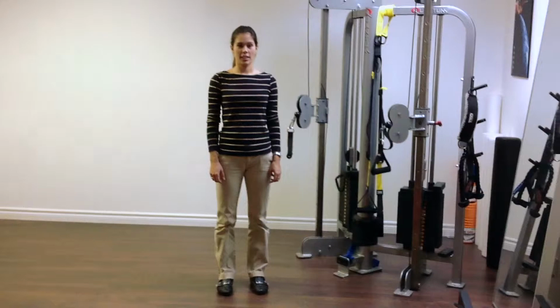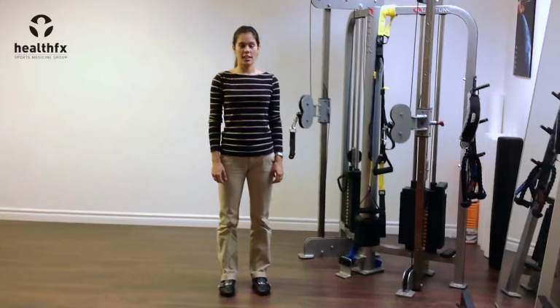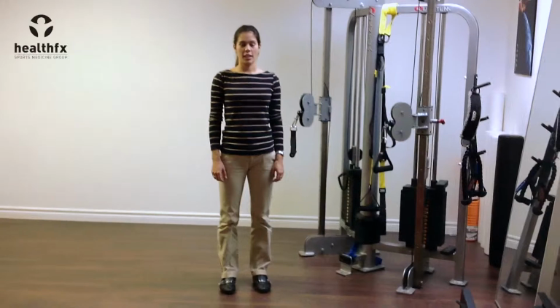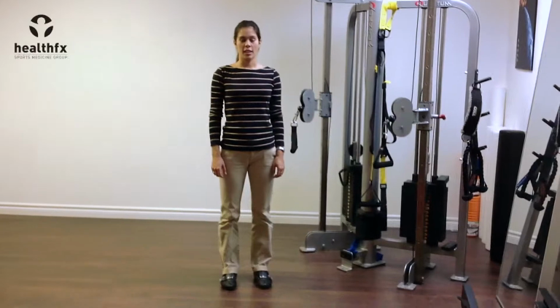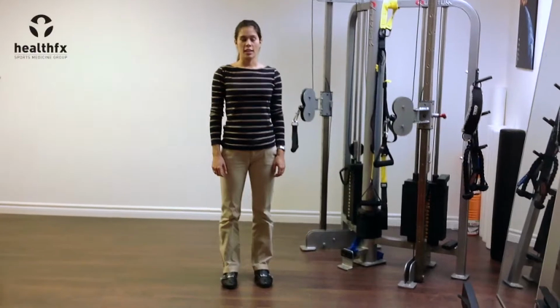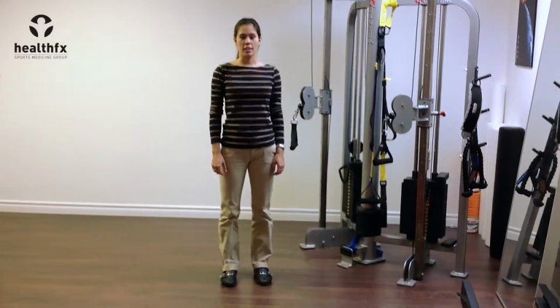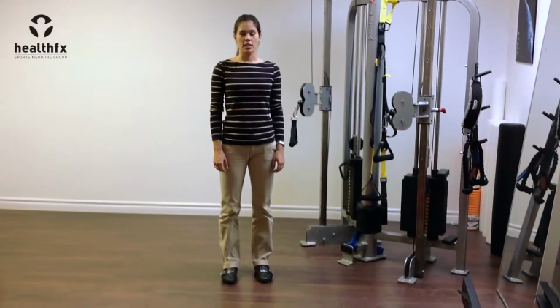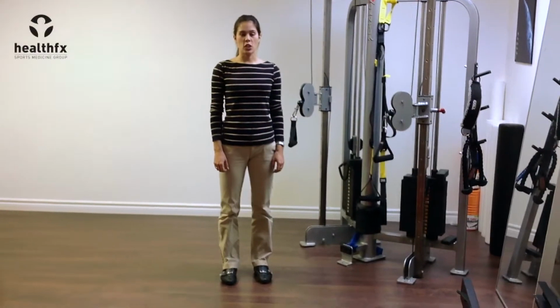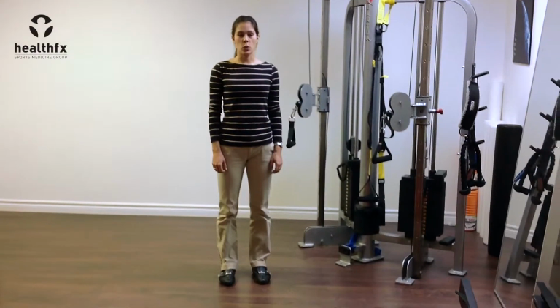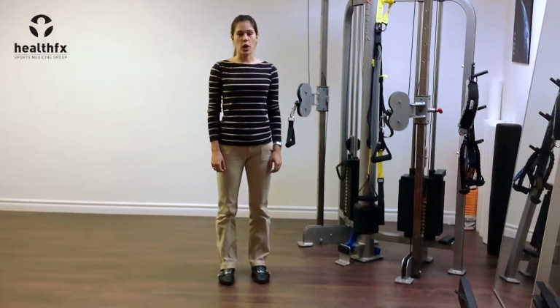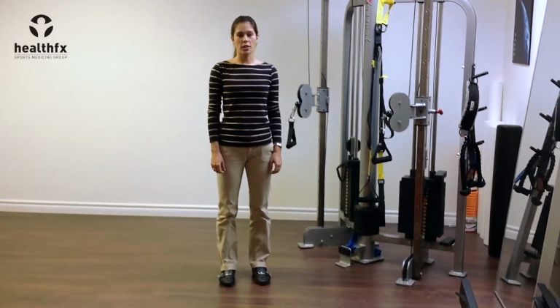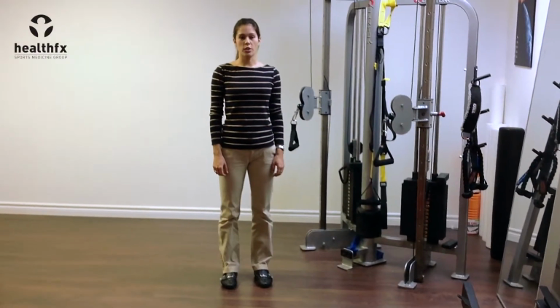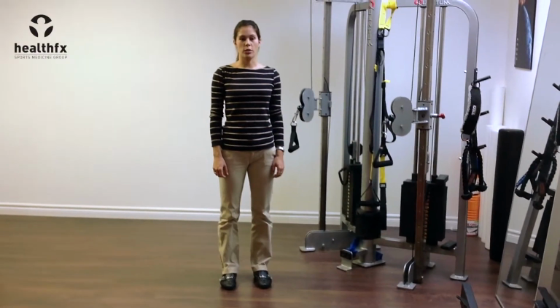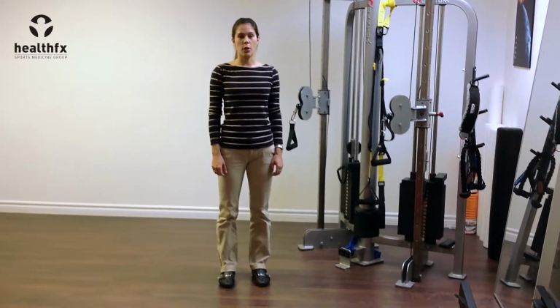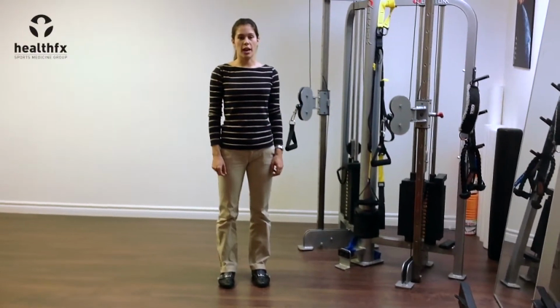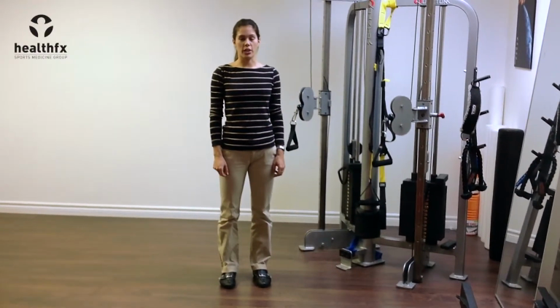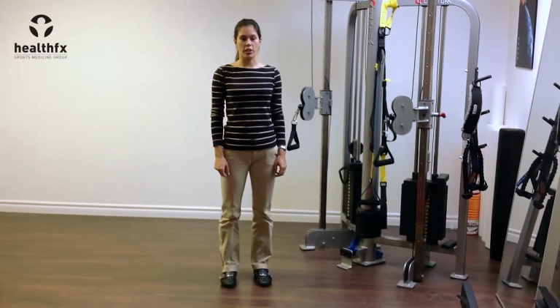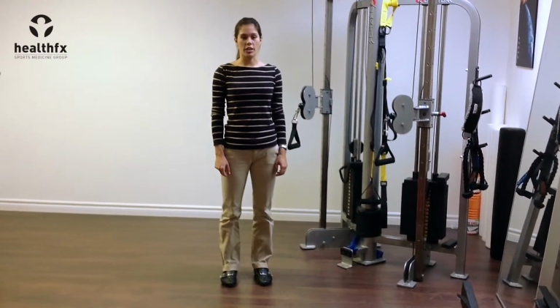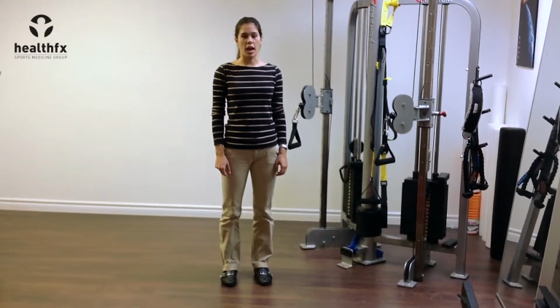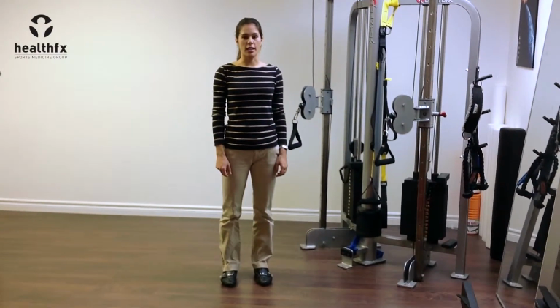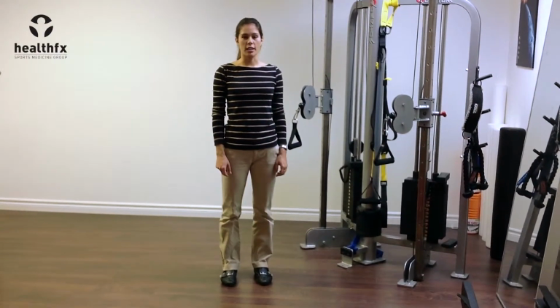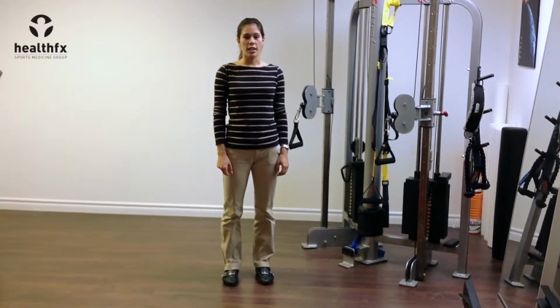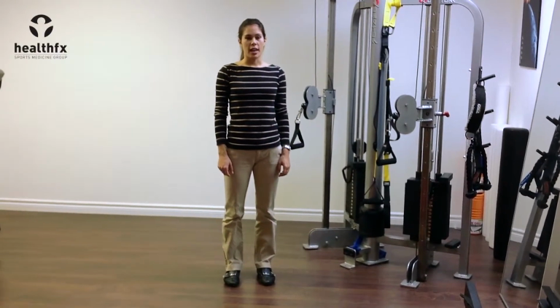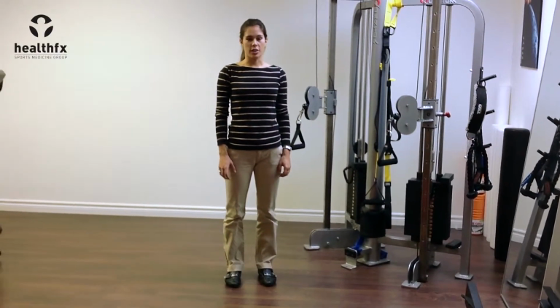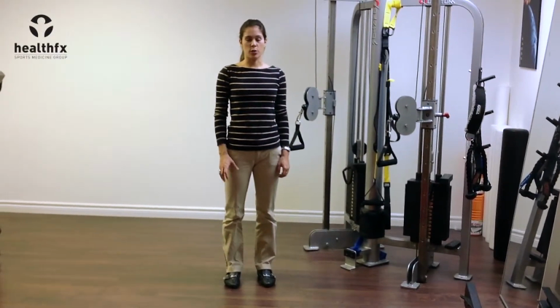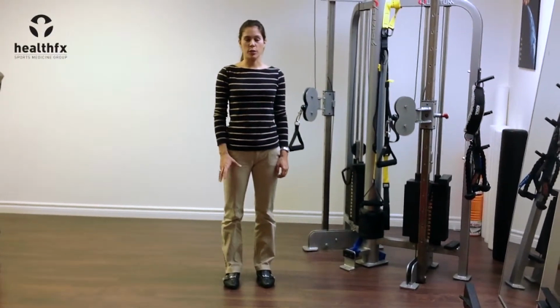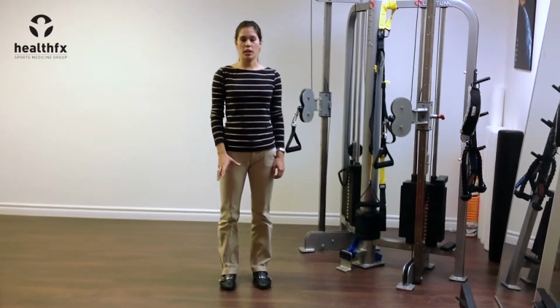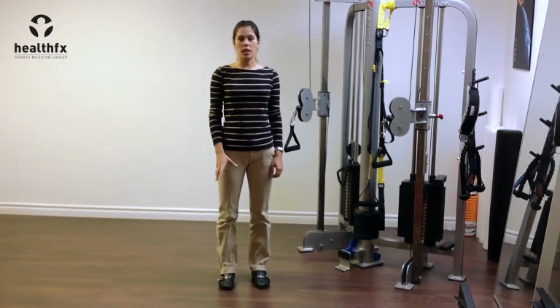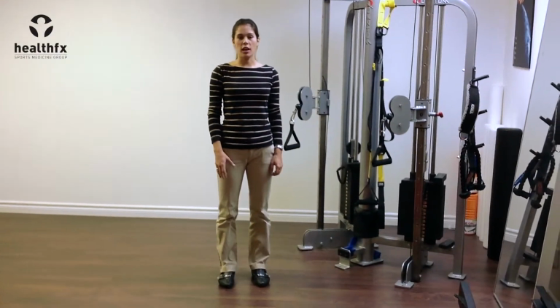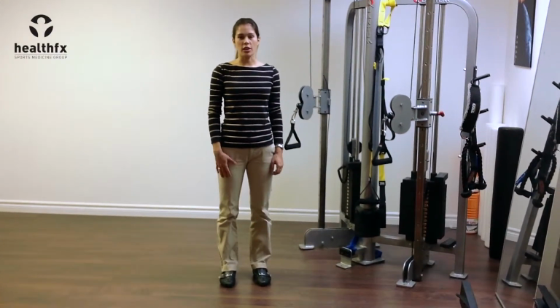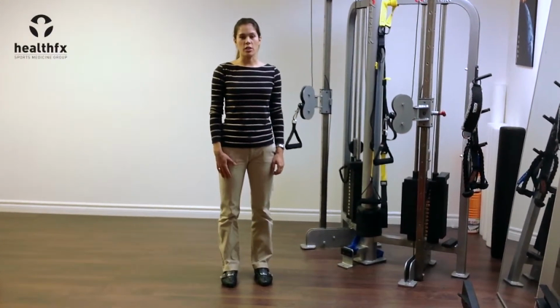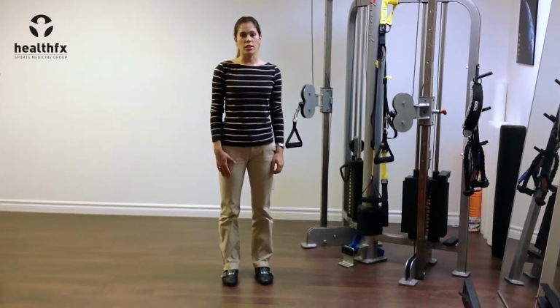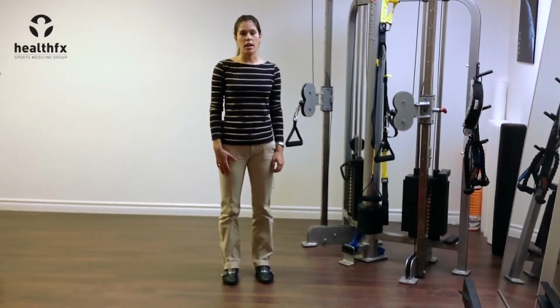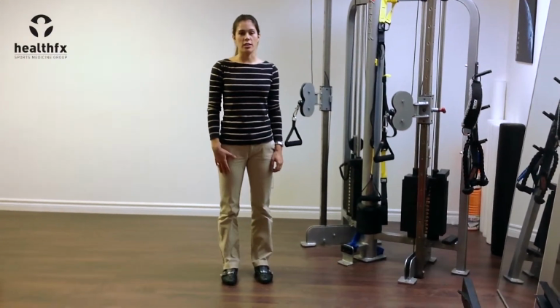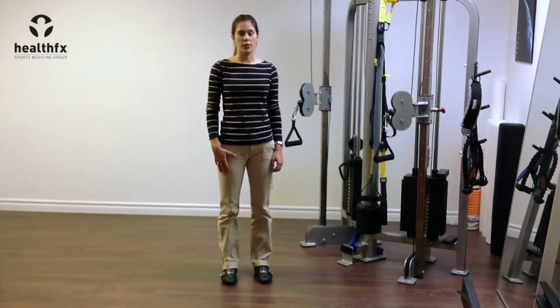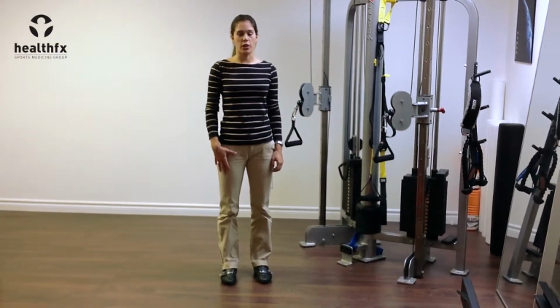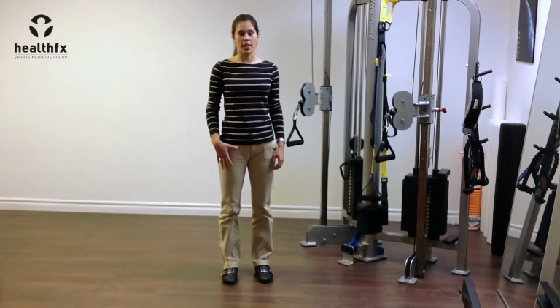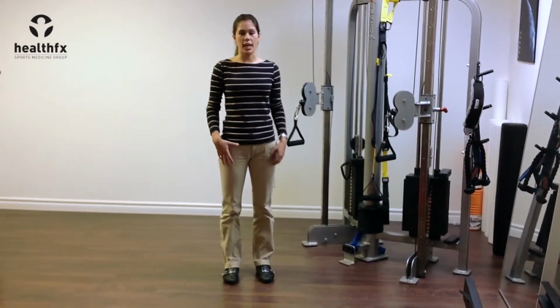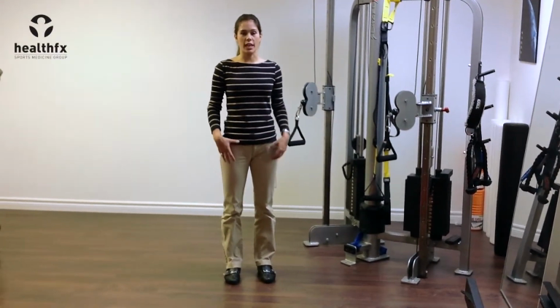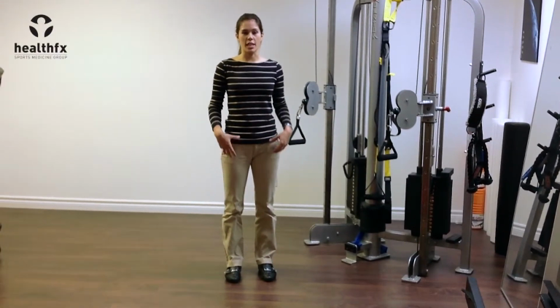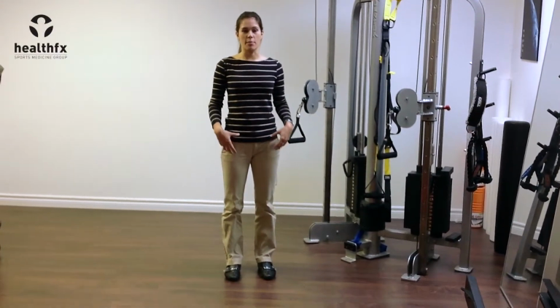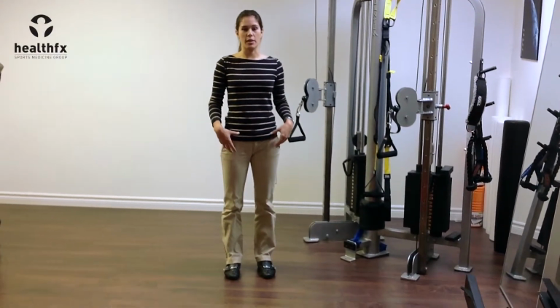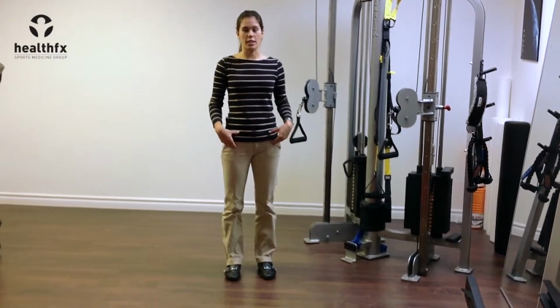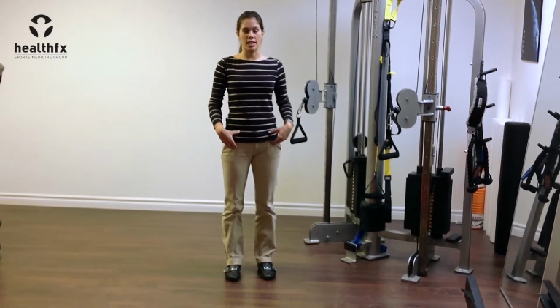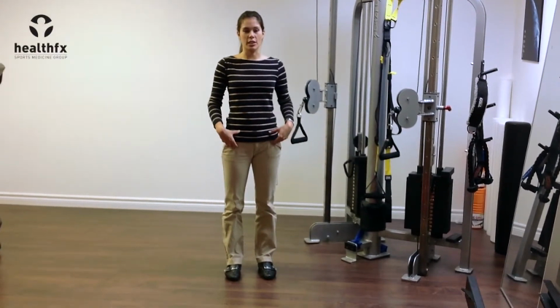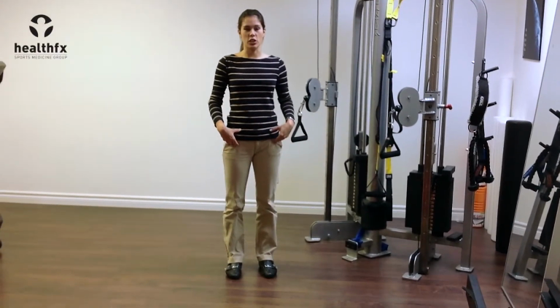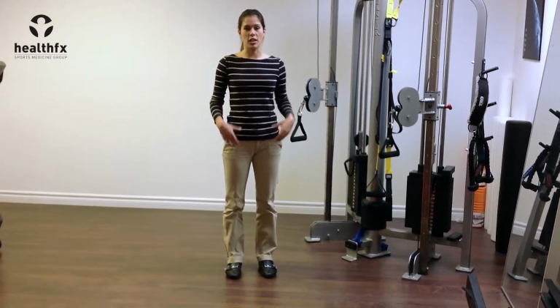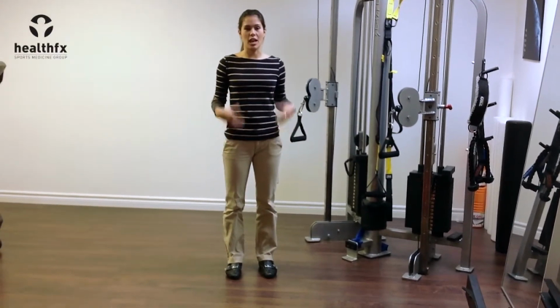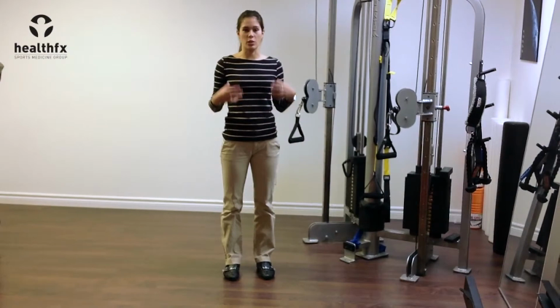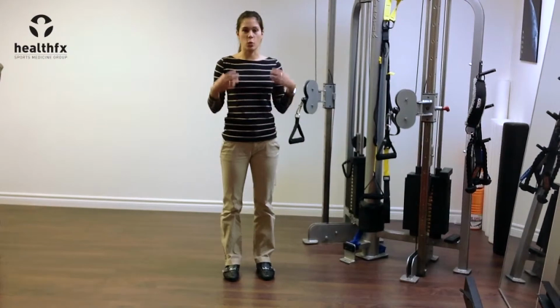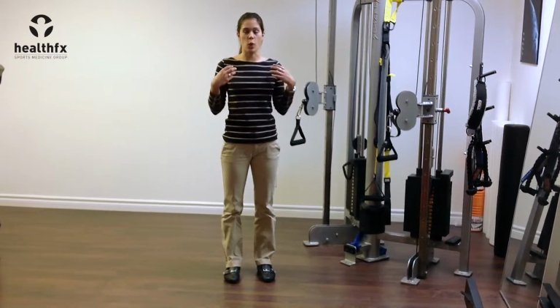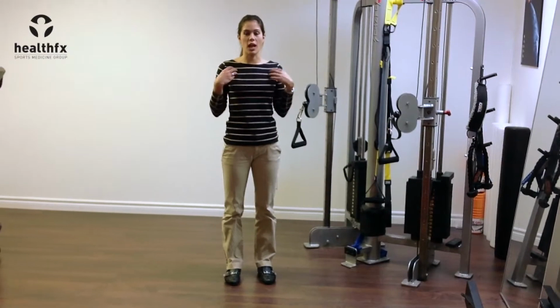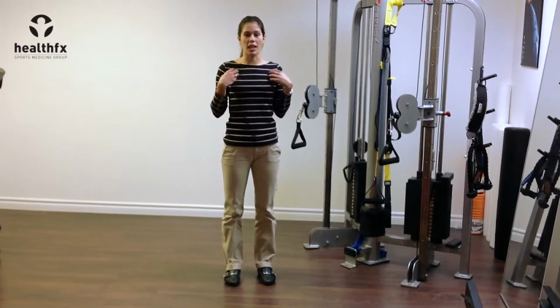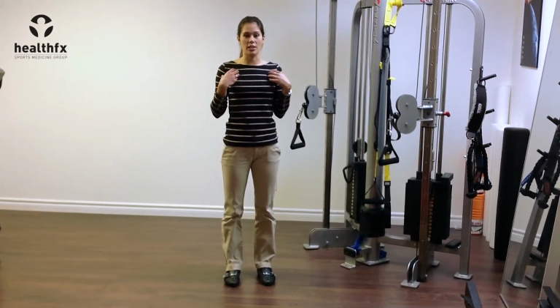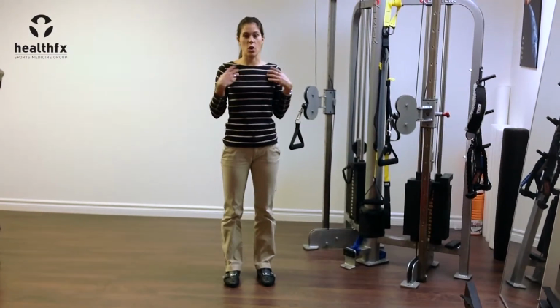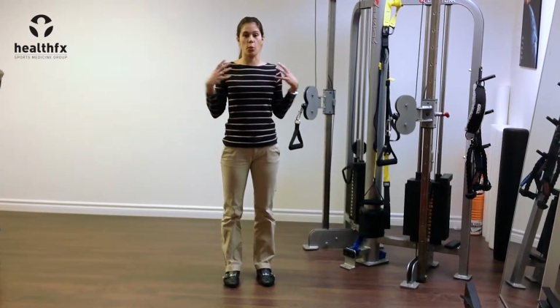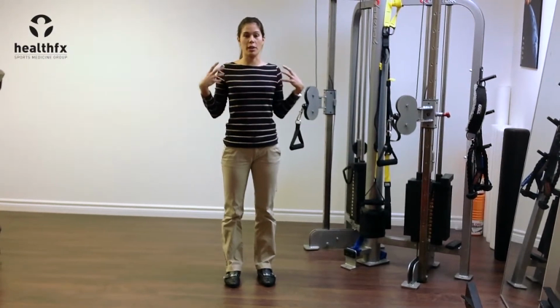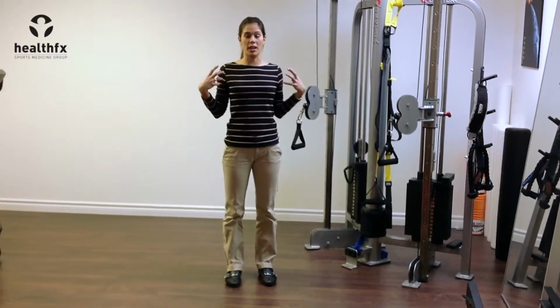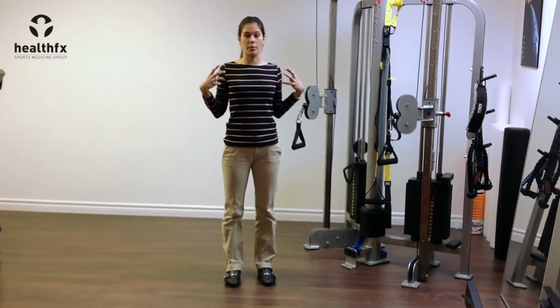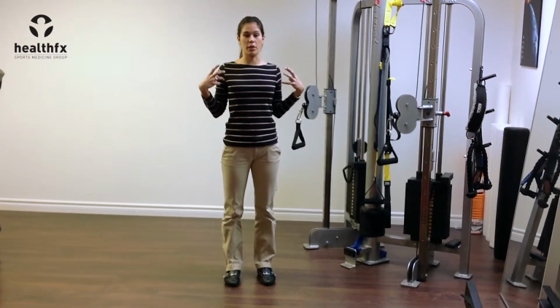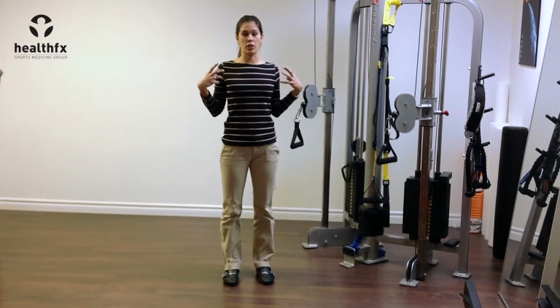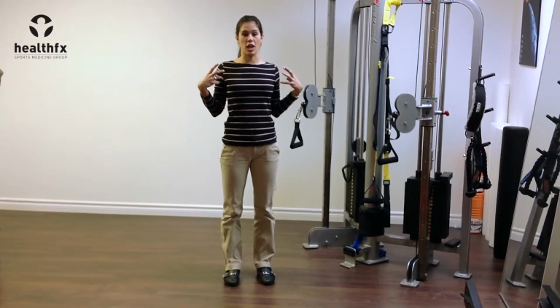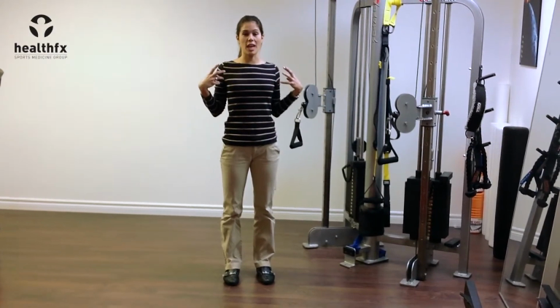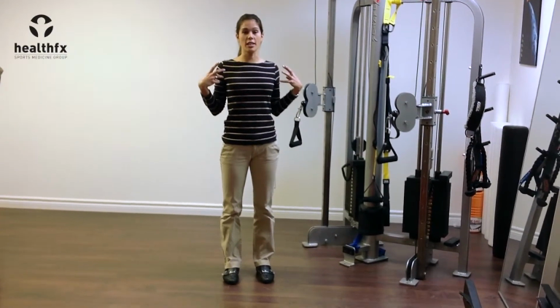This is a squat to row exercise and it's a really good exercise for getting hip extension as well as opening up your chest.